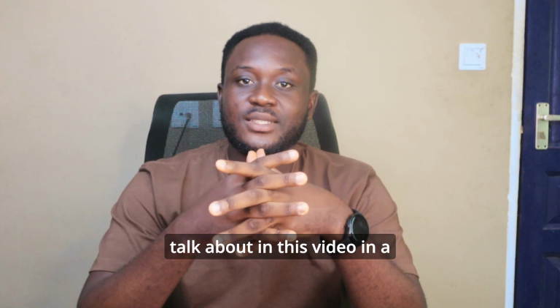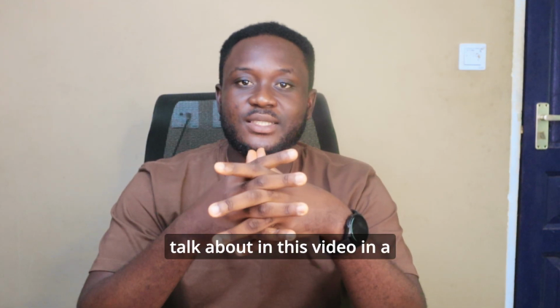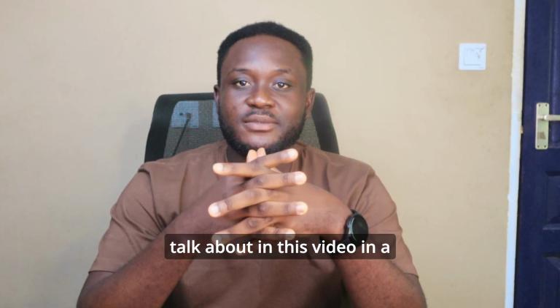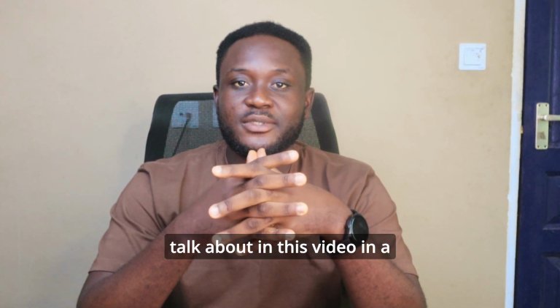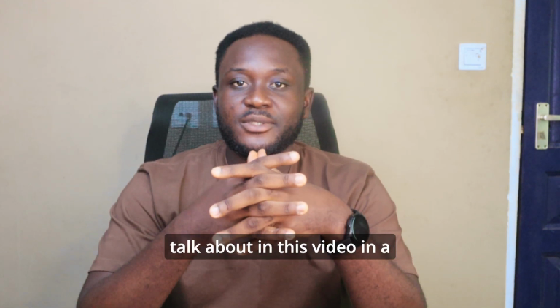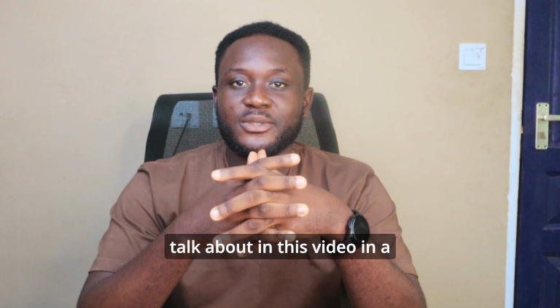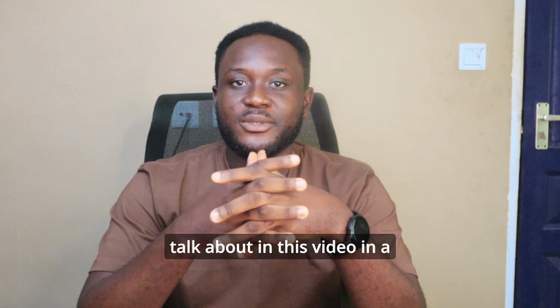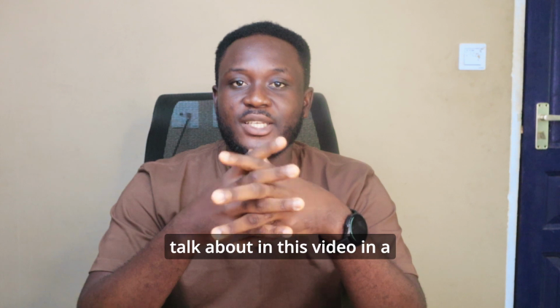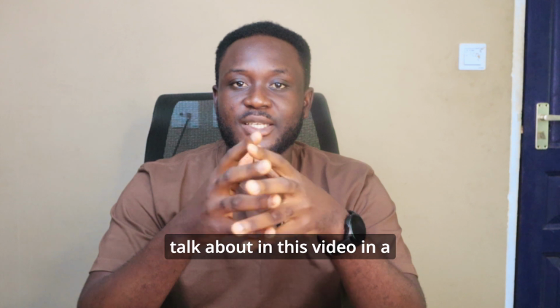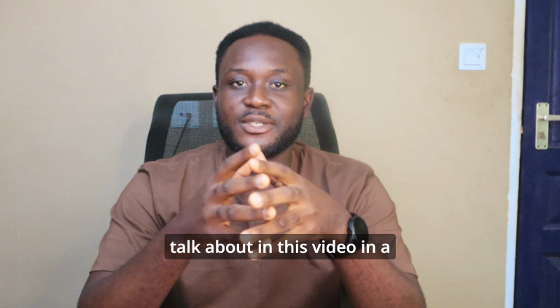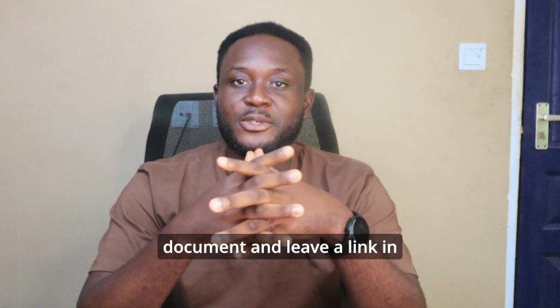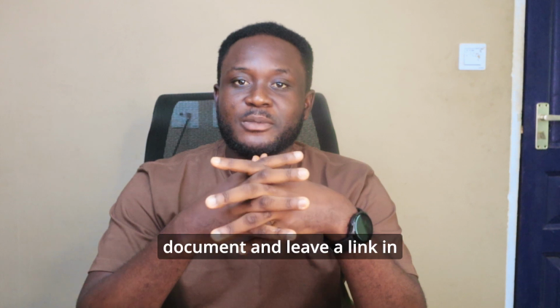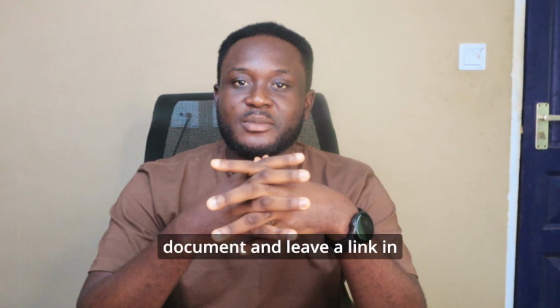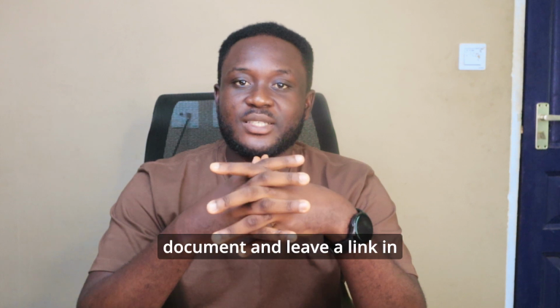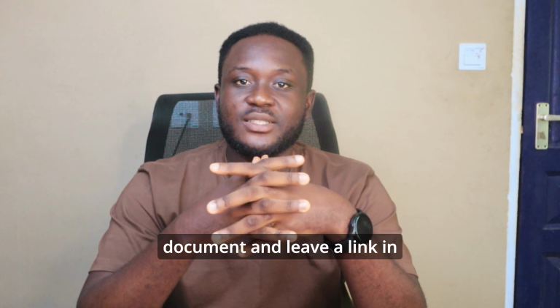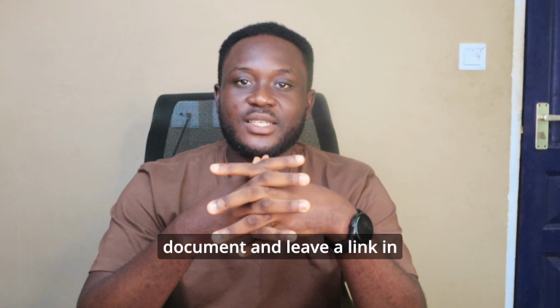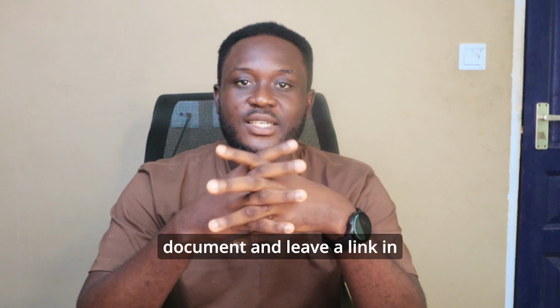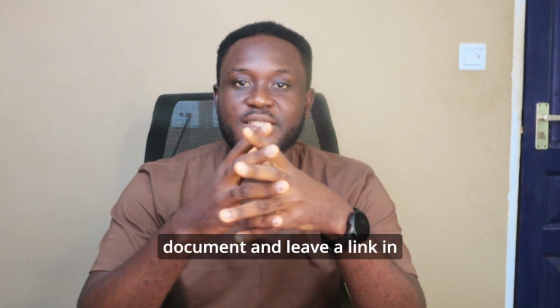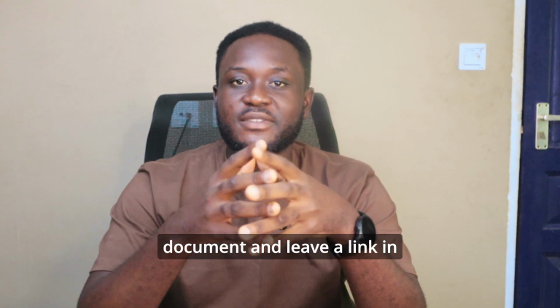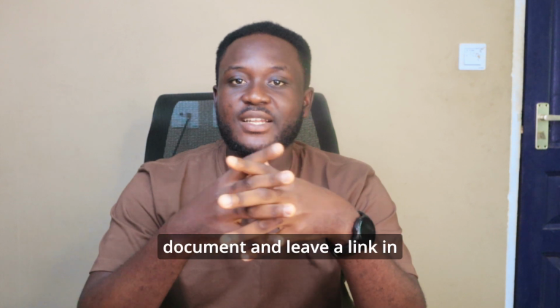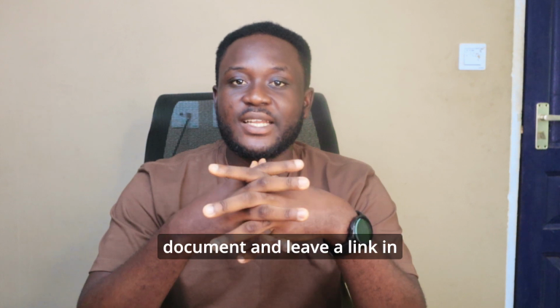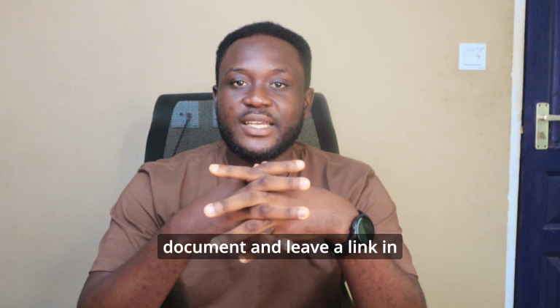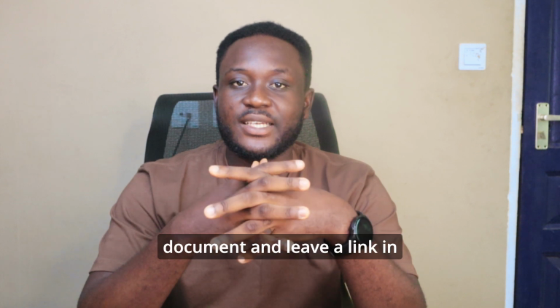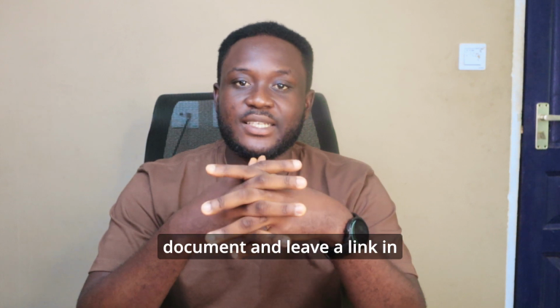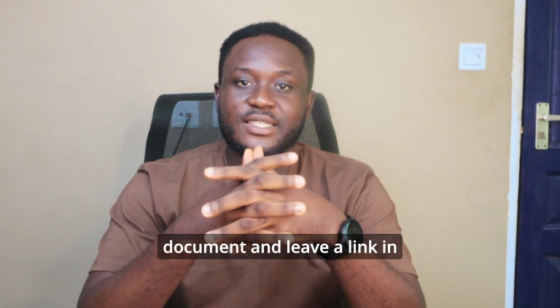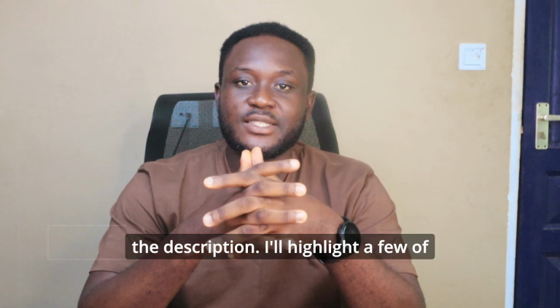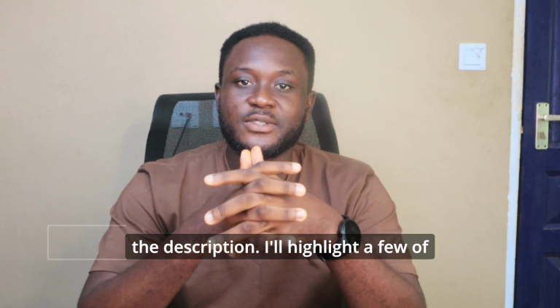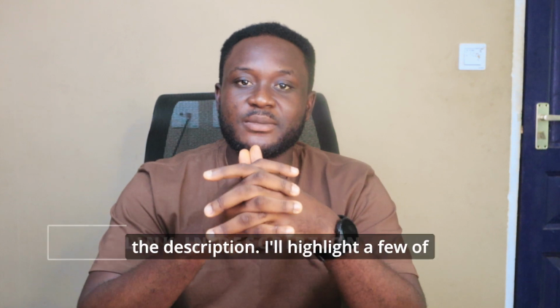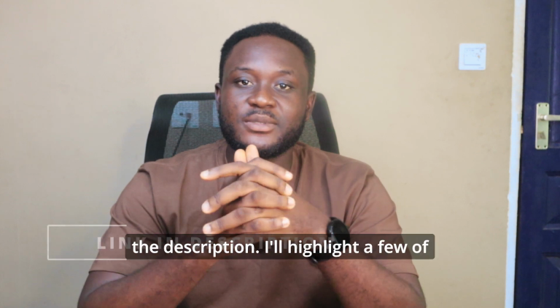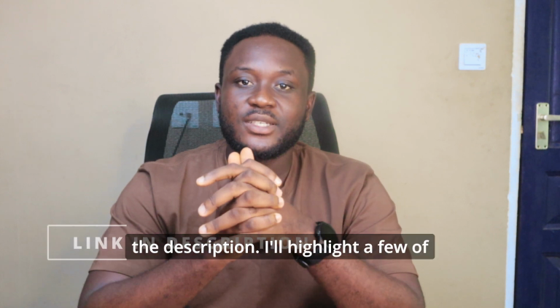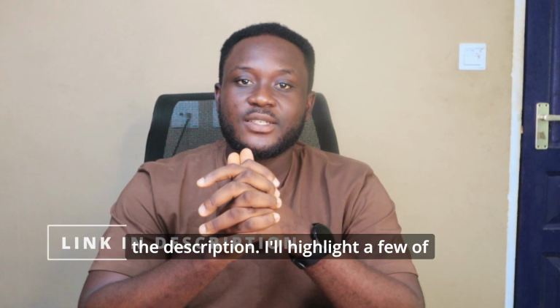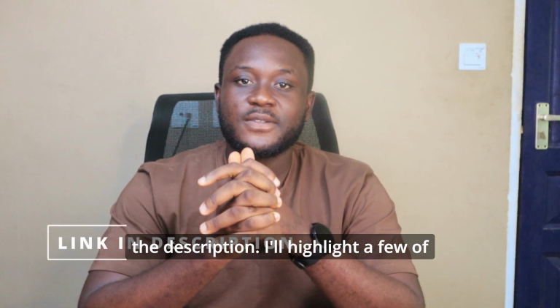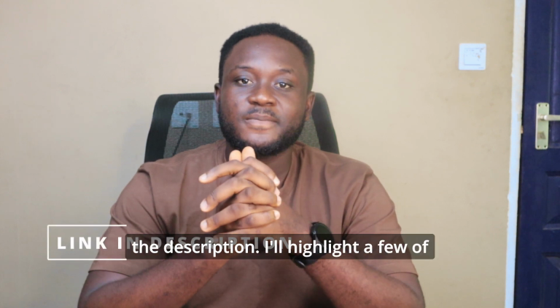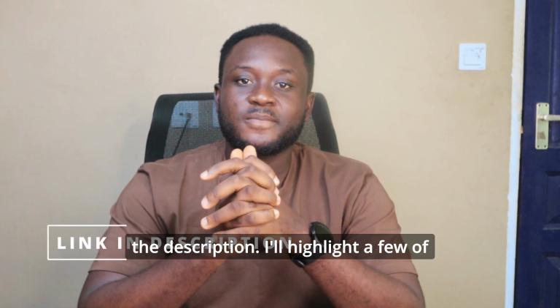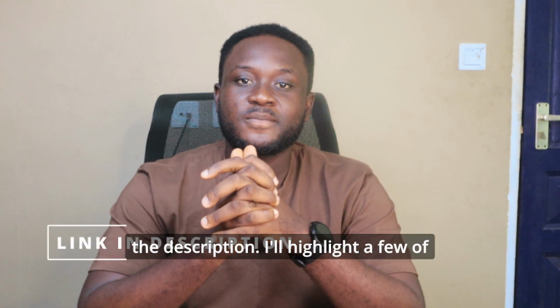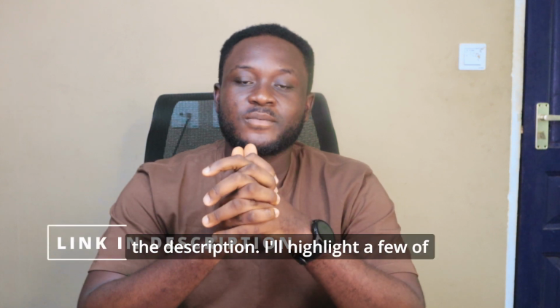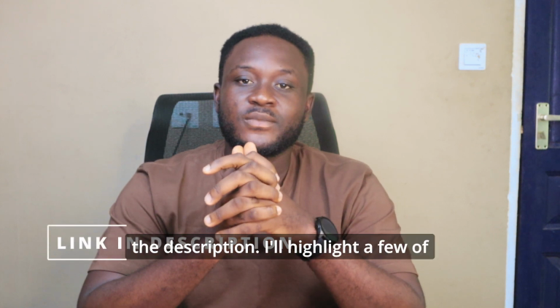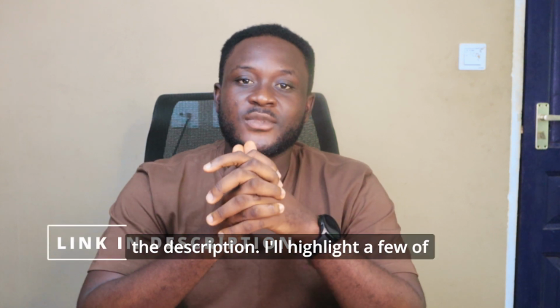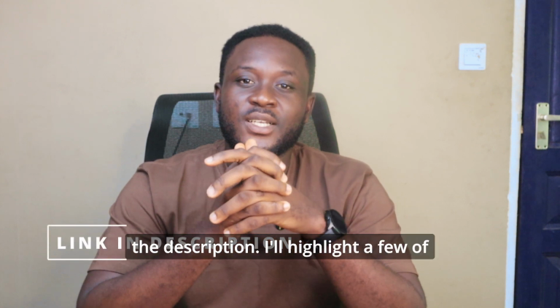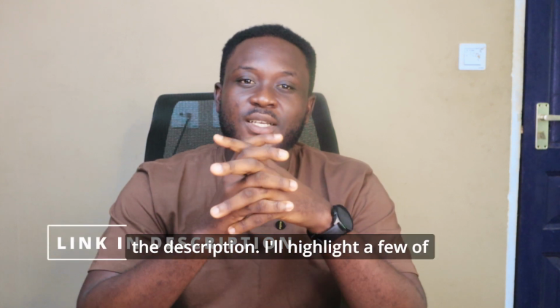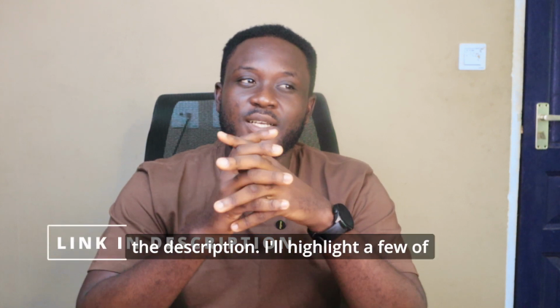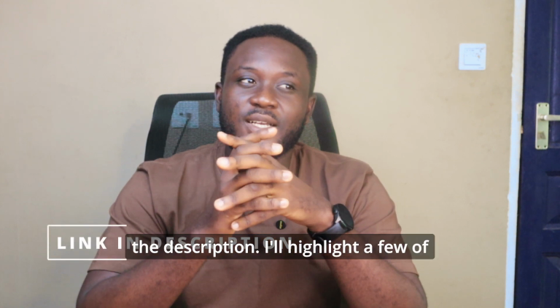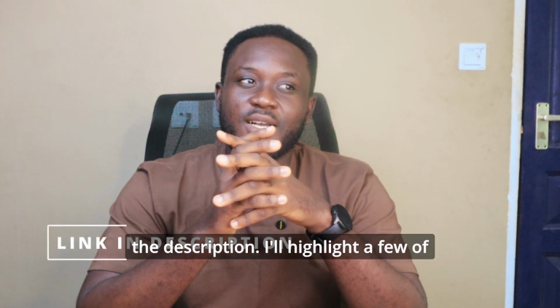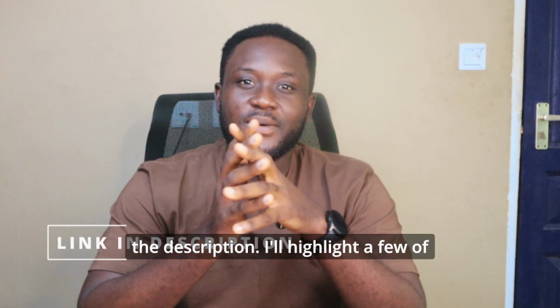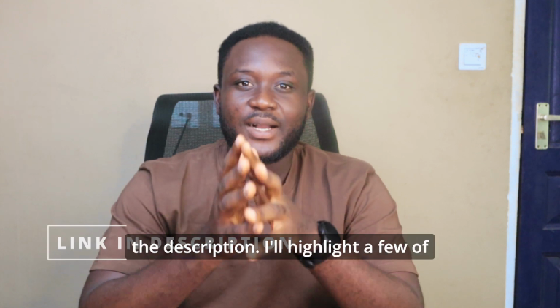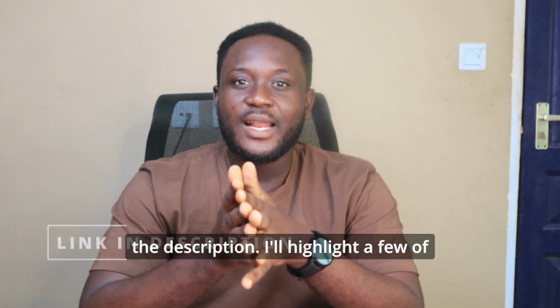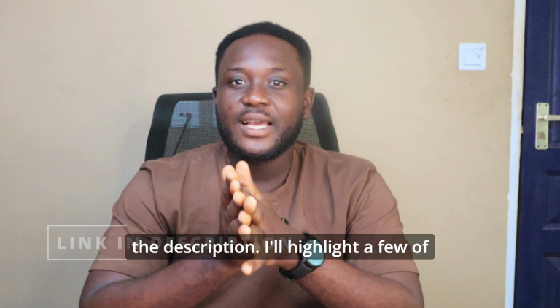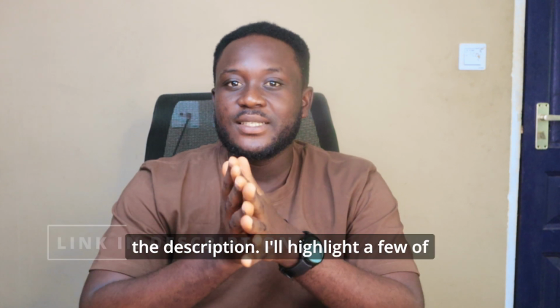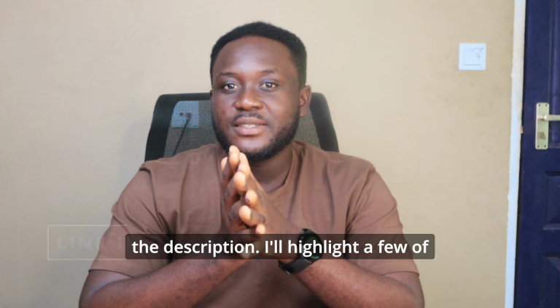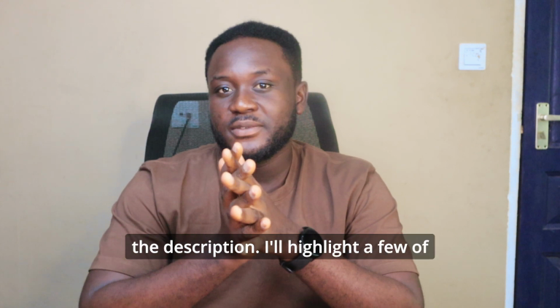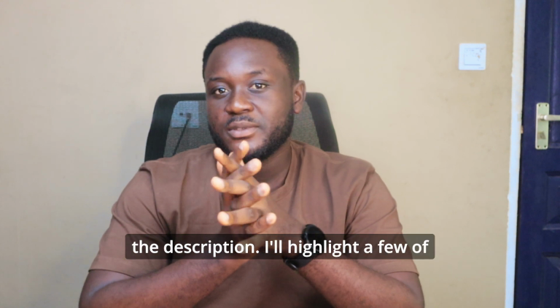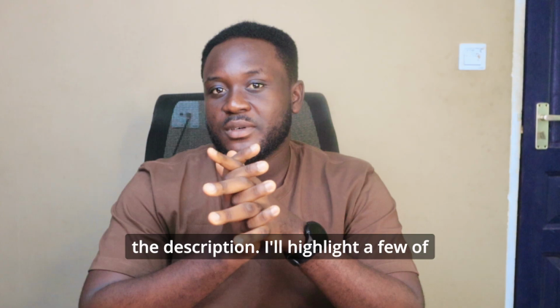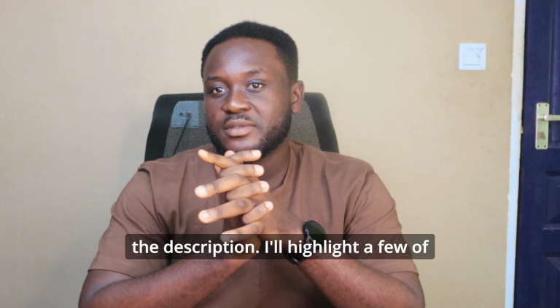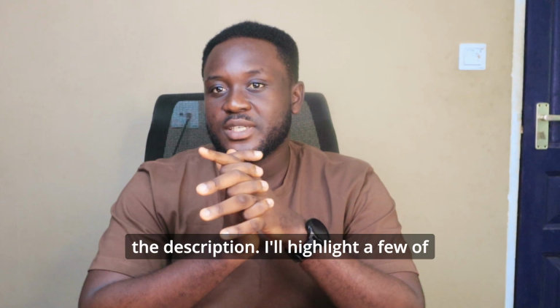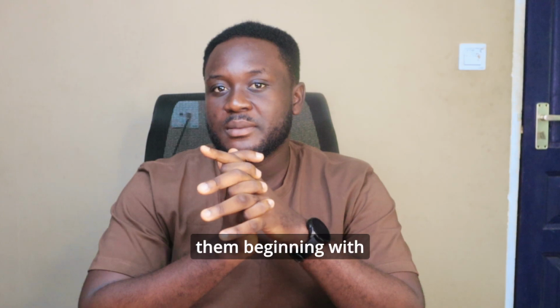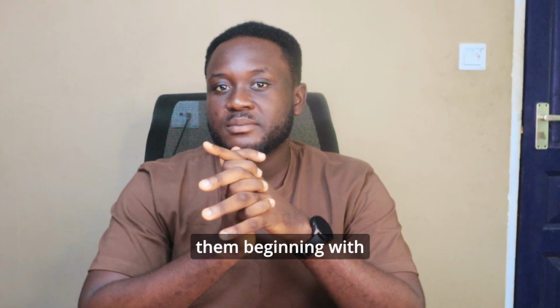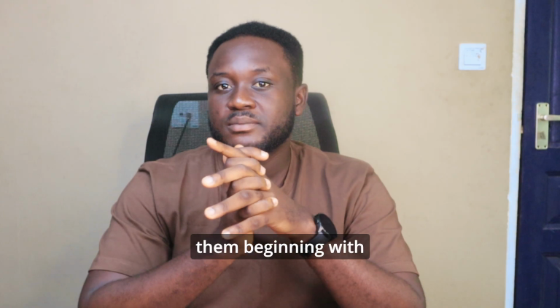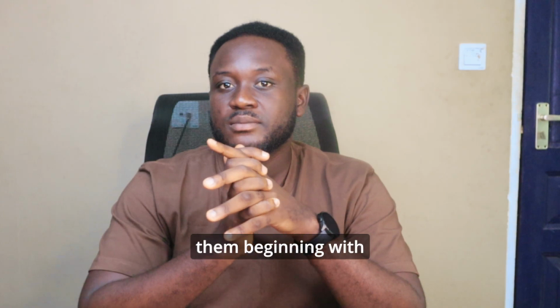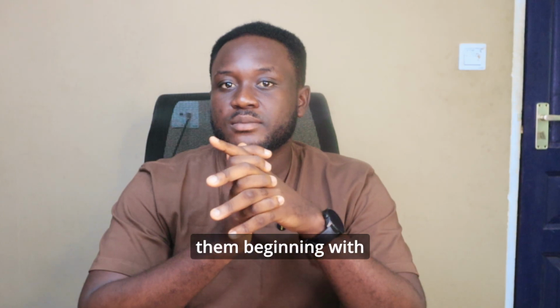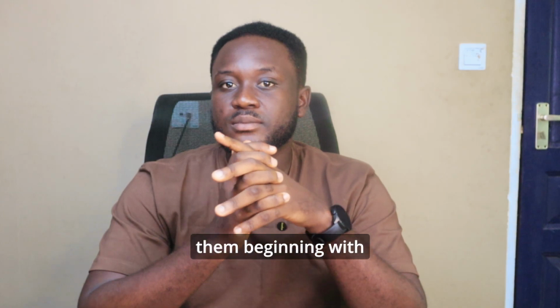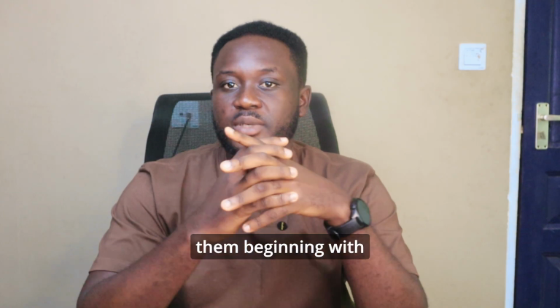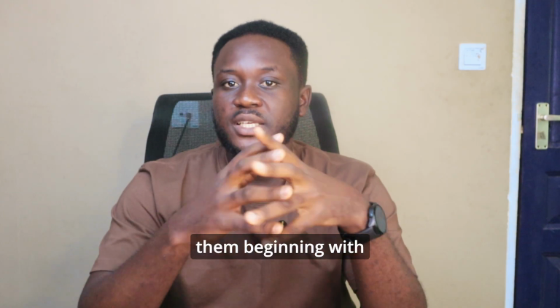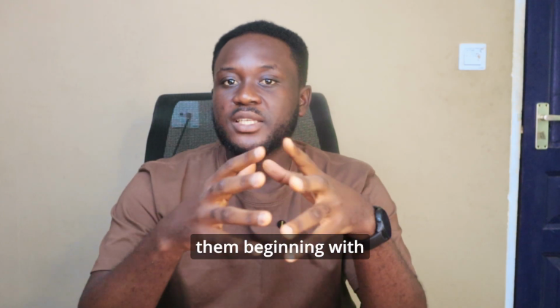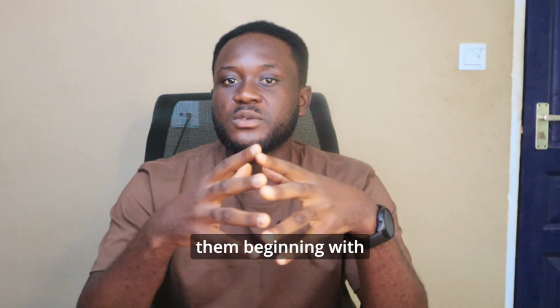I will compile everything I talk about in this video in a document and leave a link in the description. I'll highlight a few of them, beginning with the first year second semester.